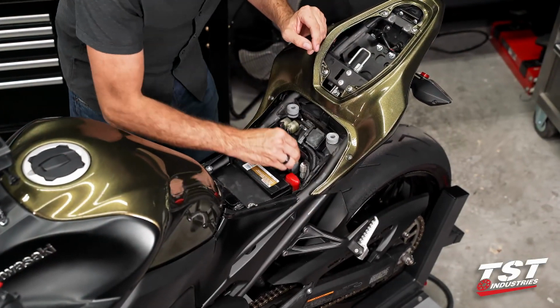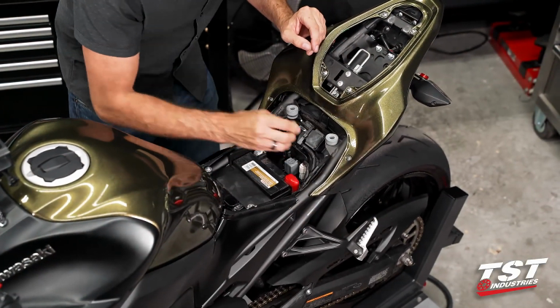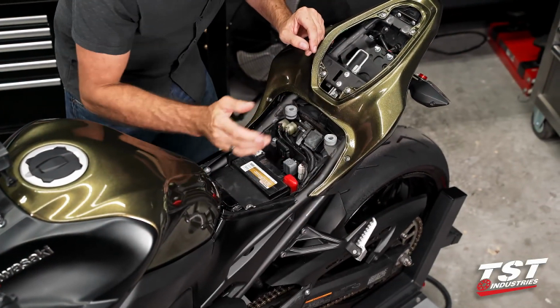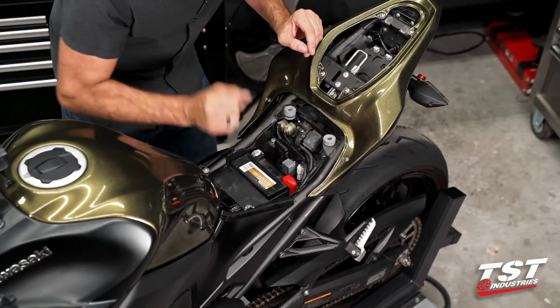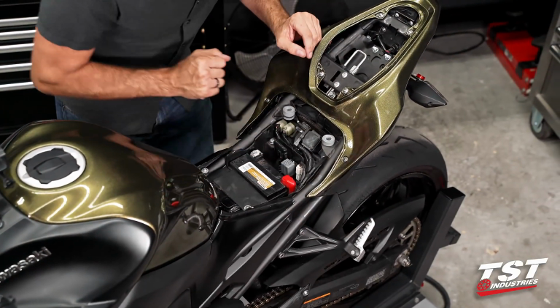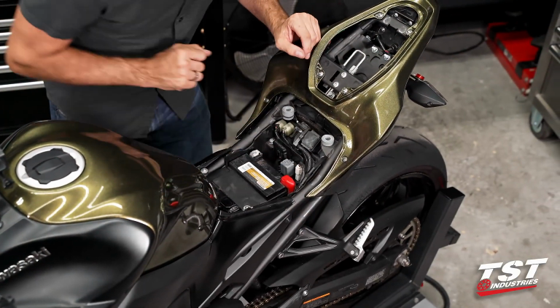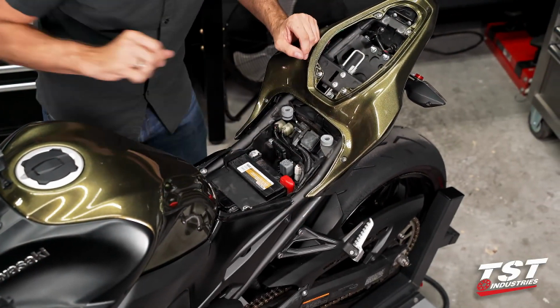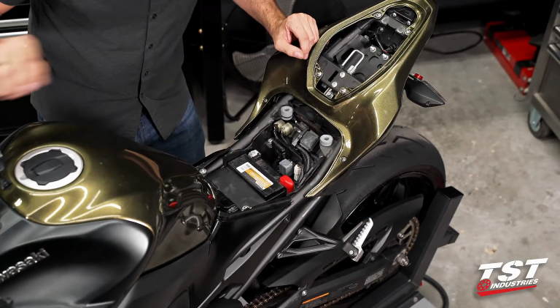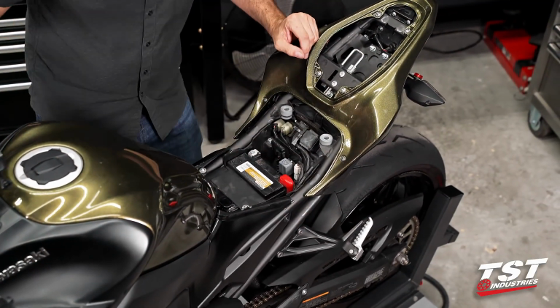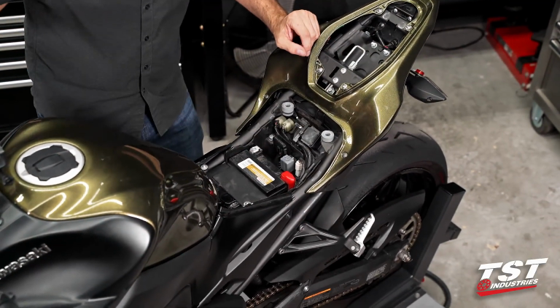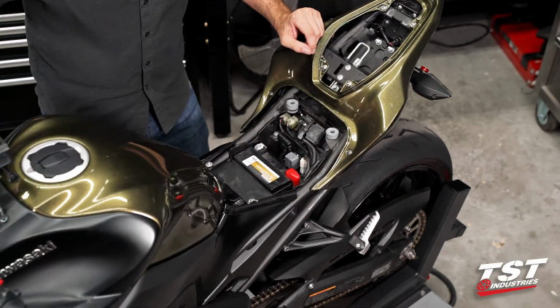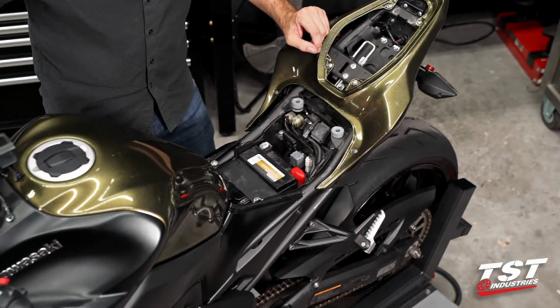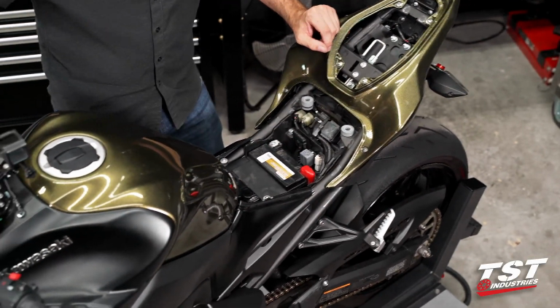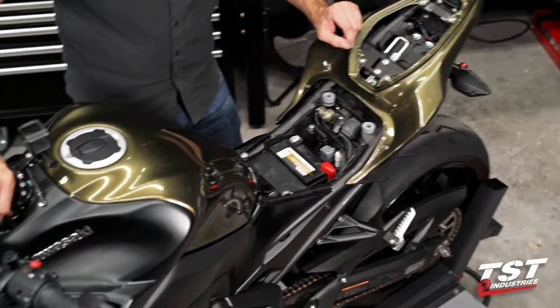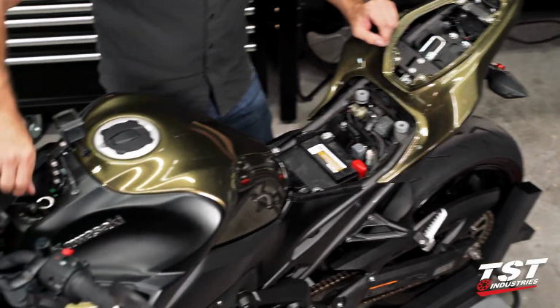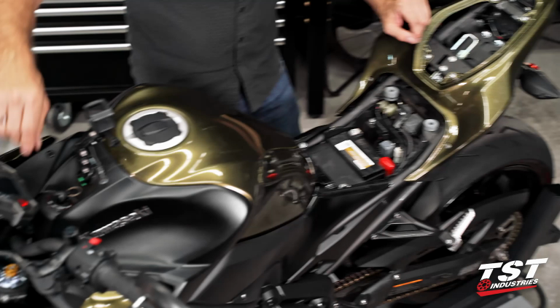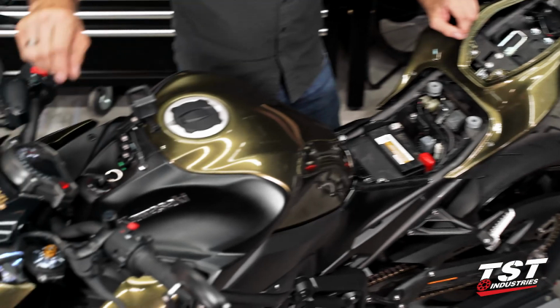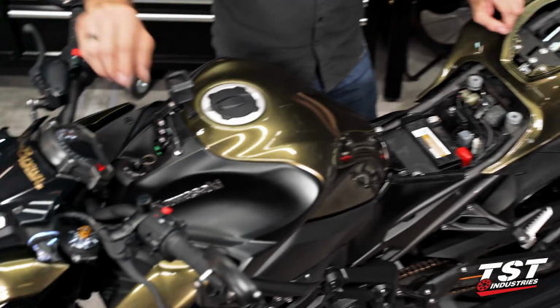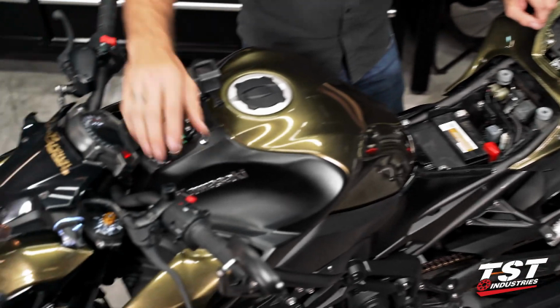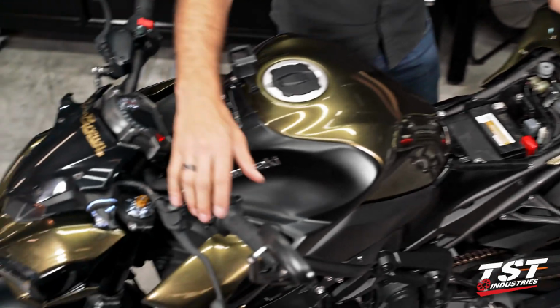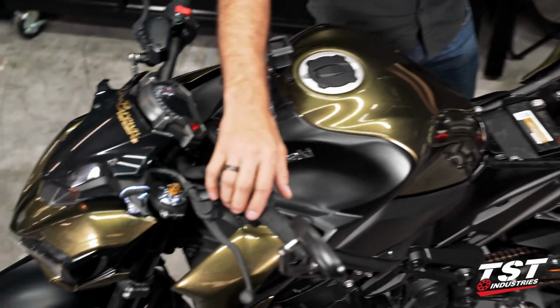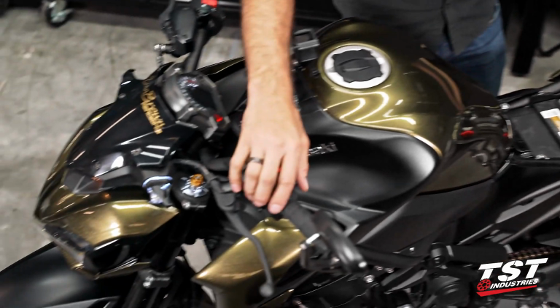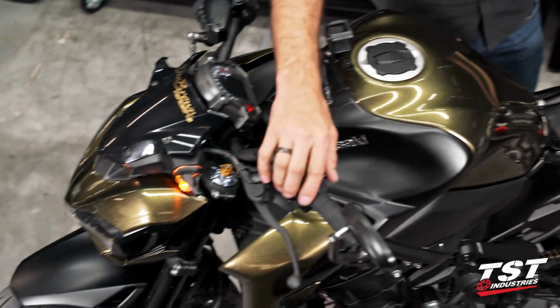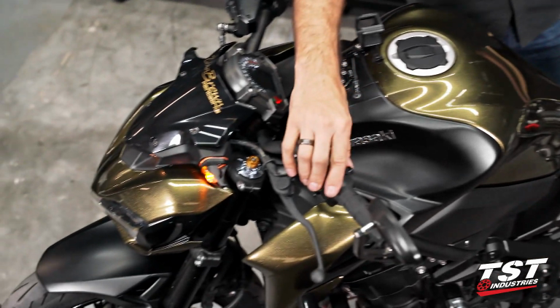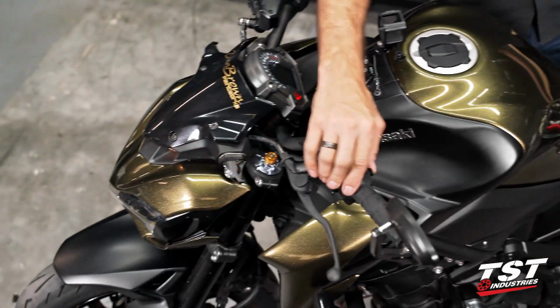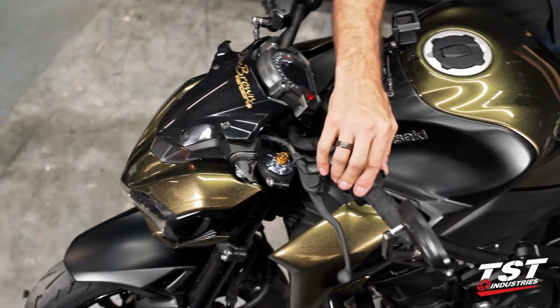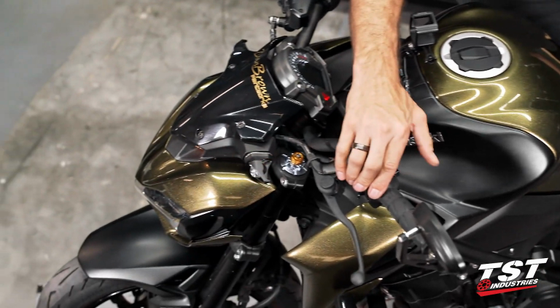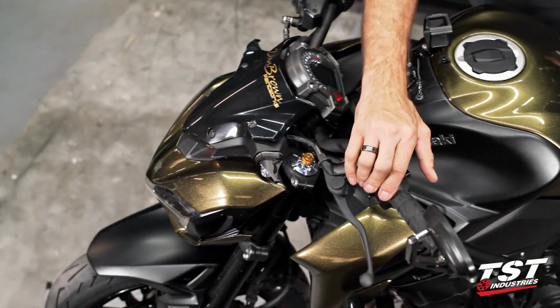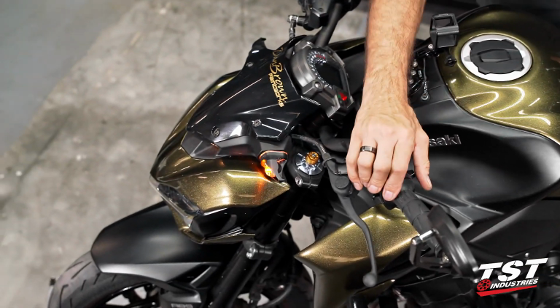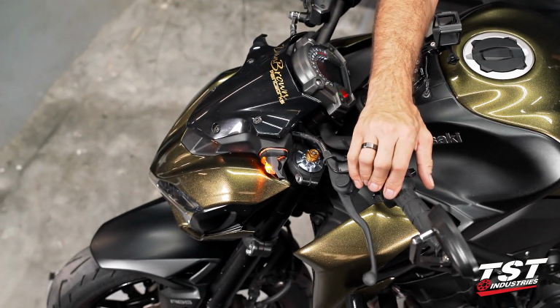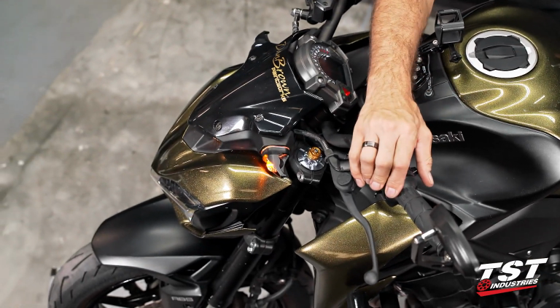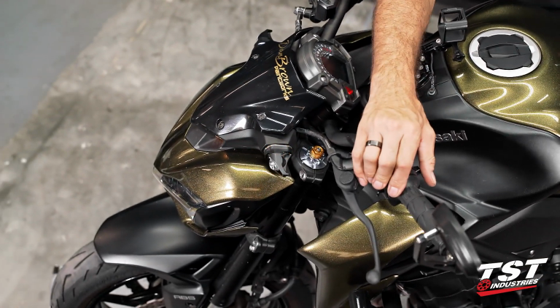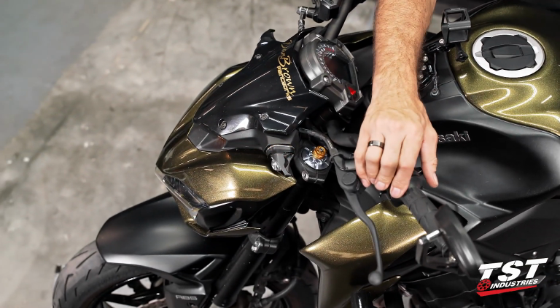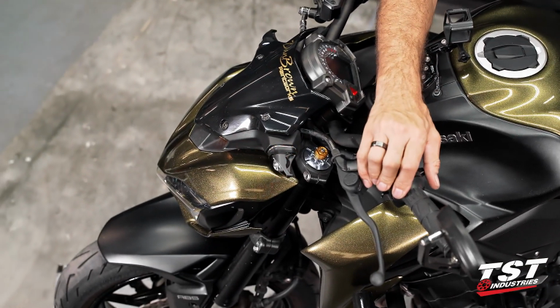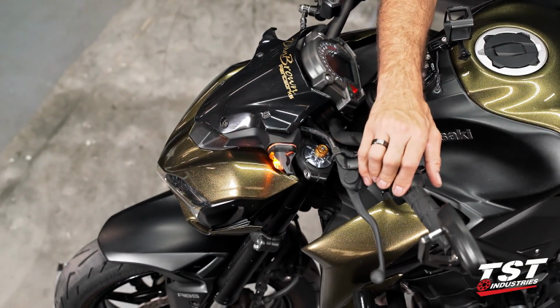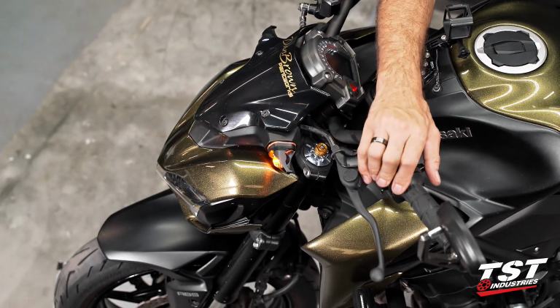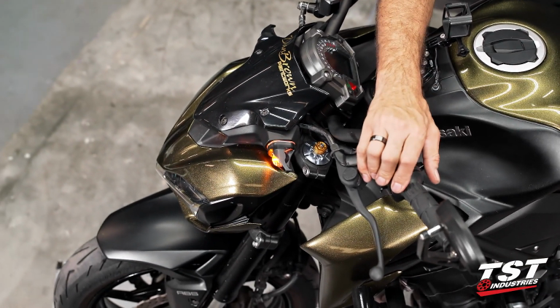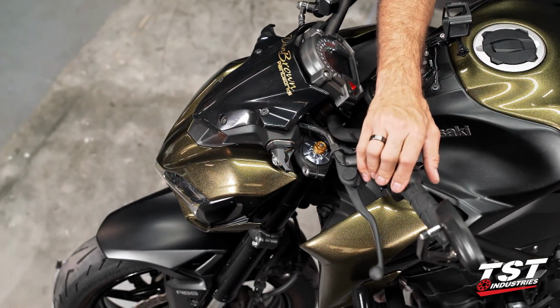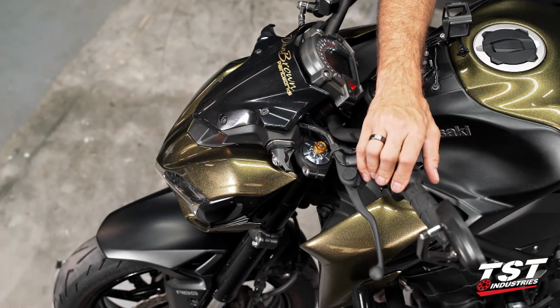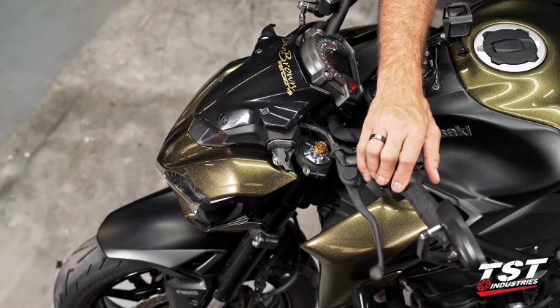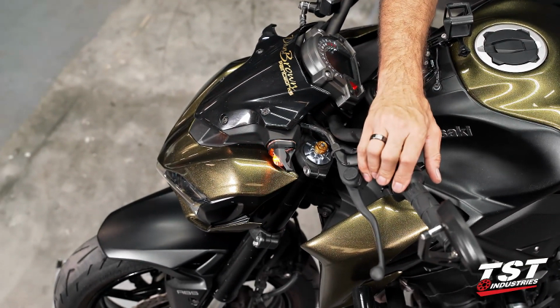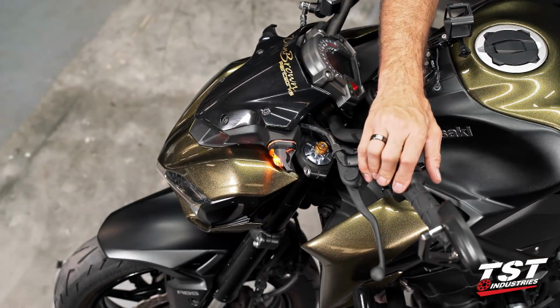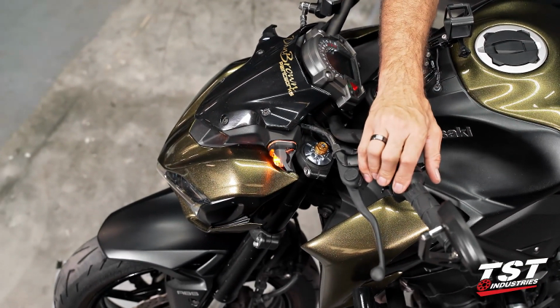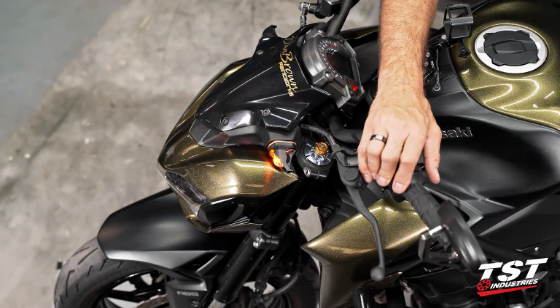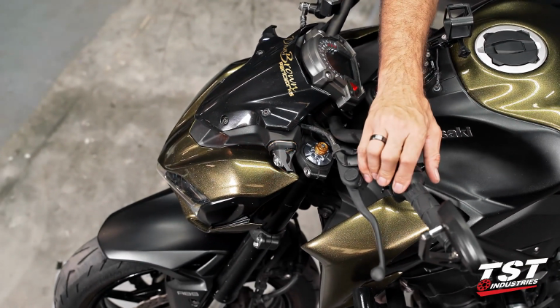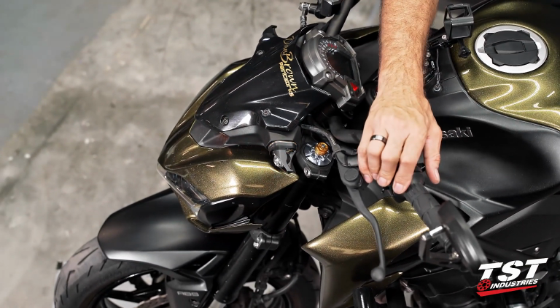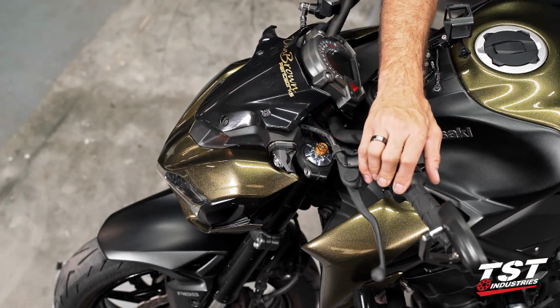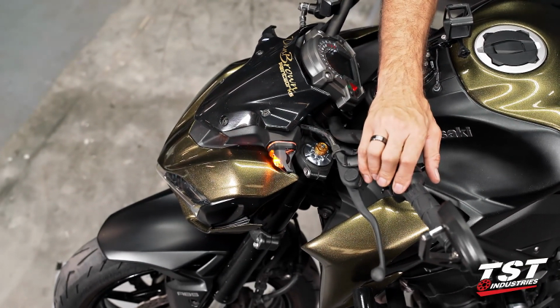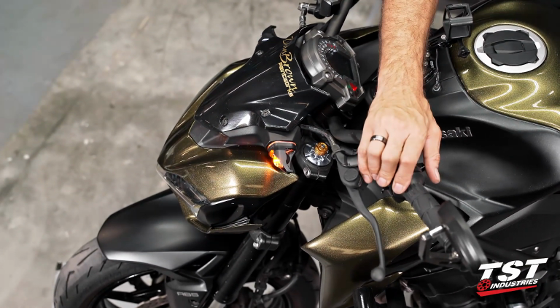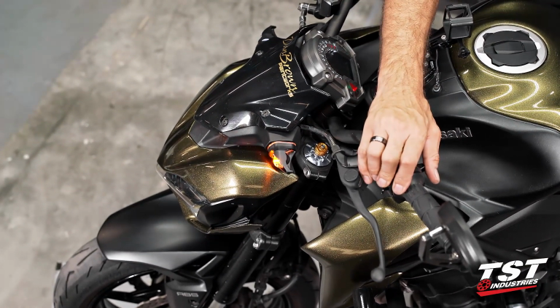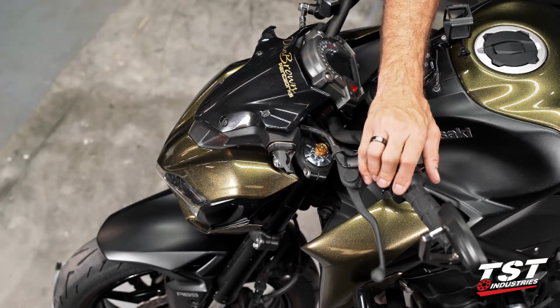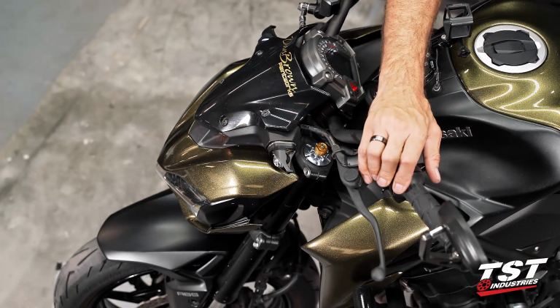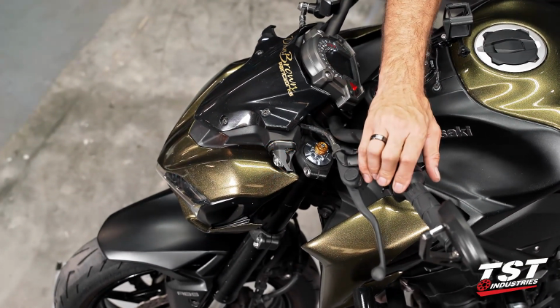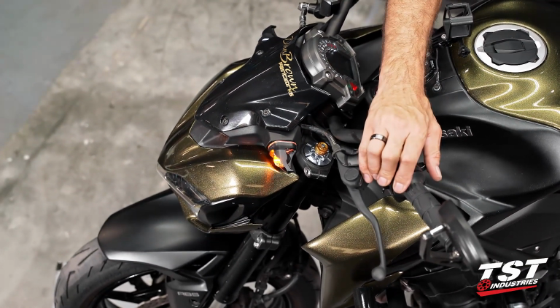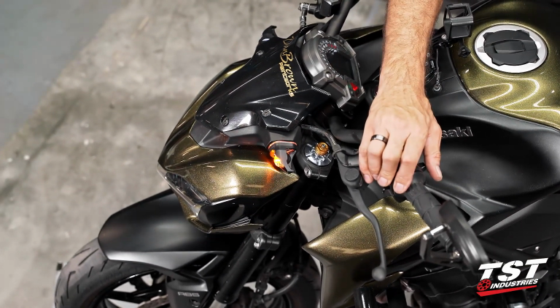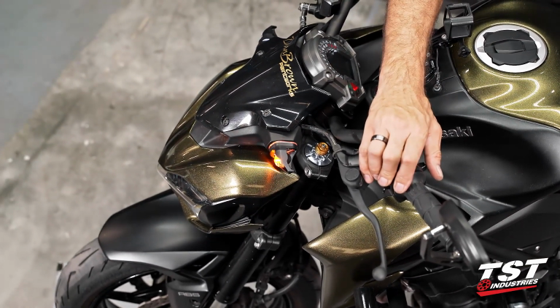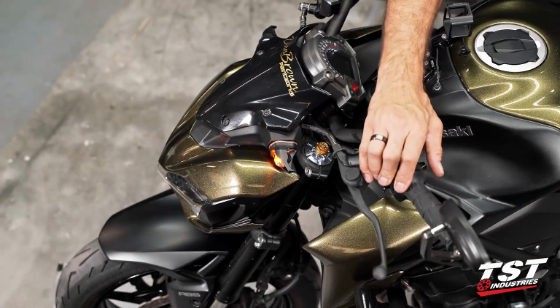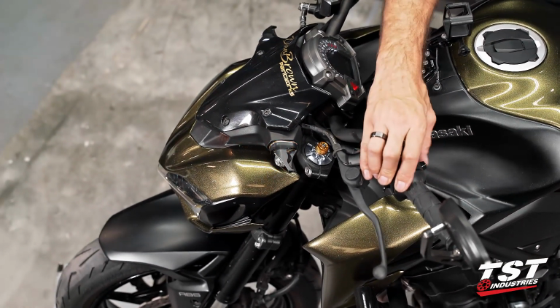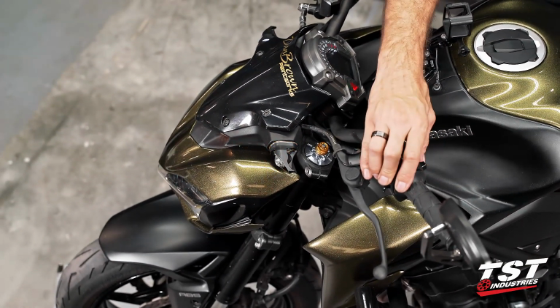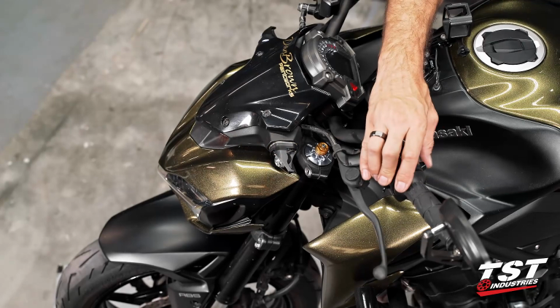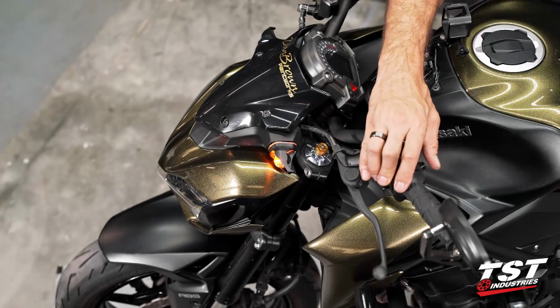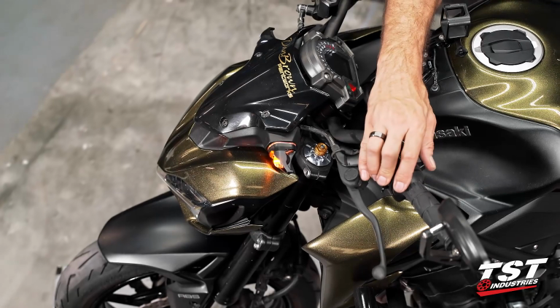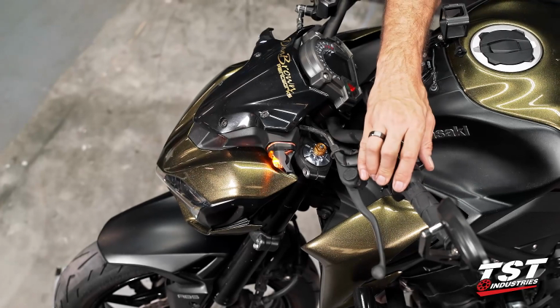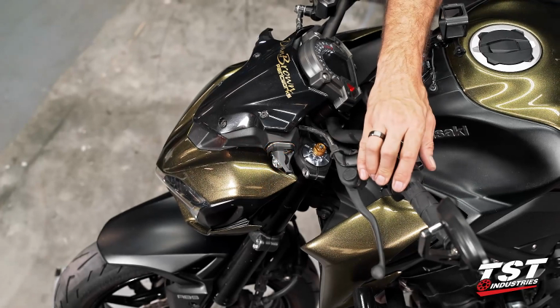And if you're okay with 85 cycles per minute, then we're good to go — close up the bike and you're done.